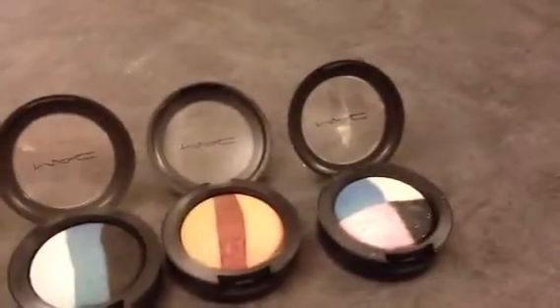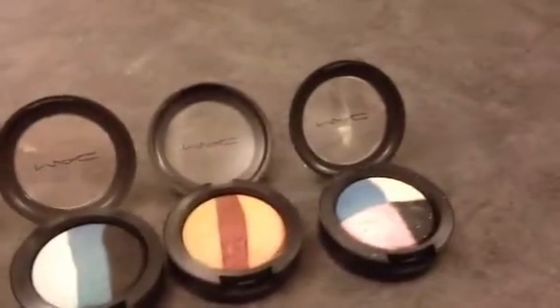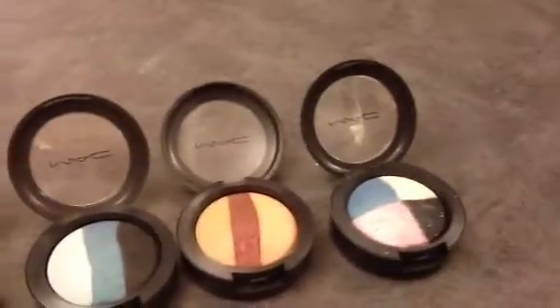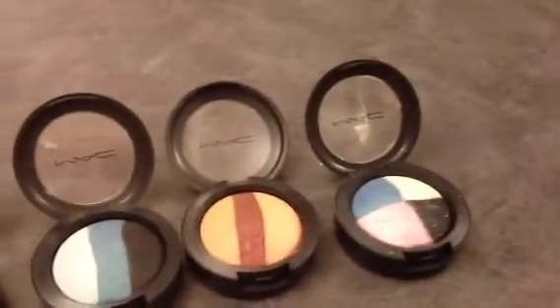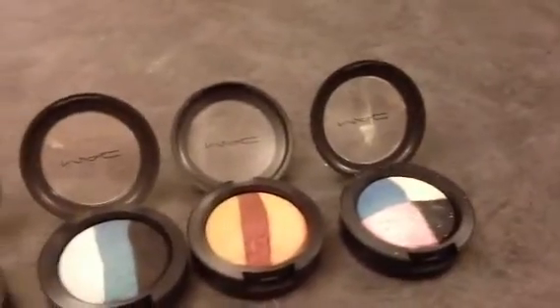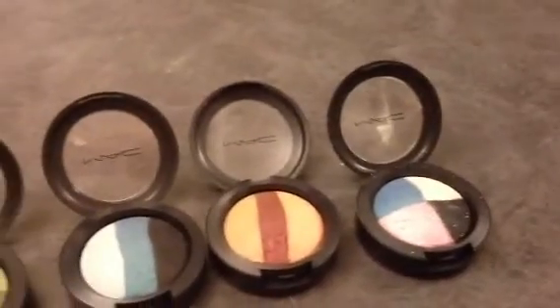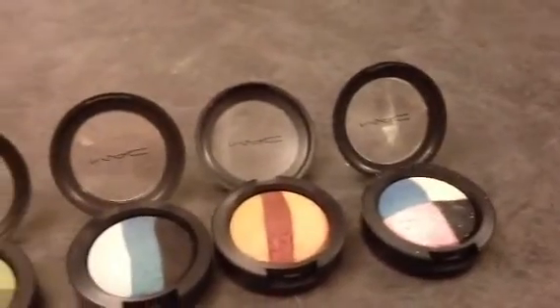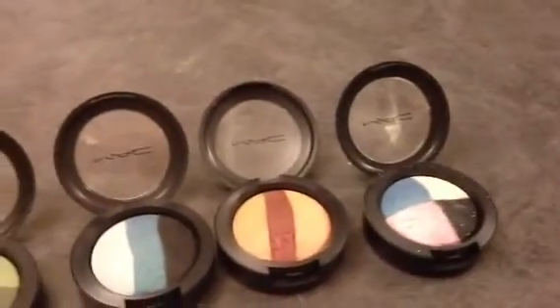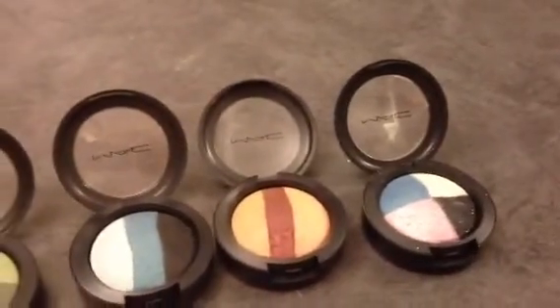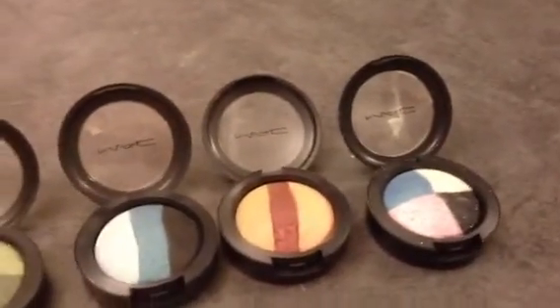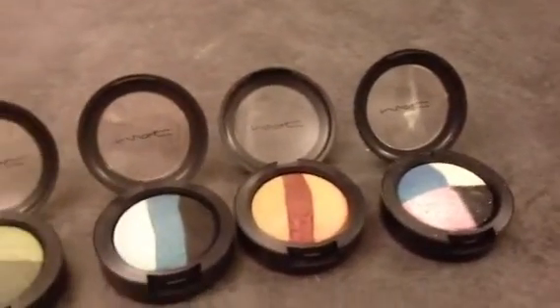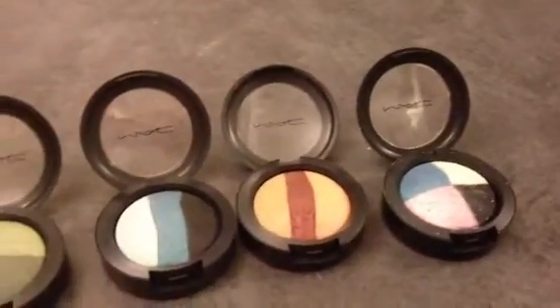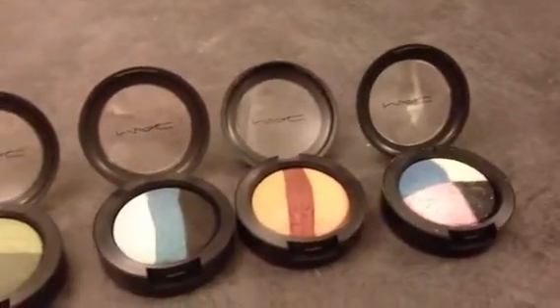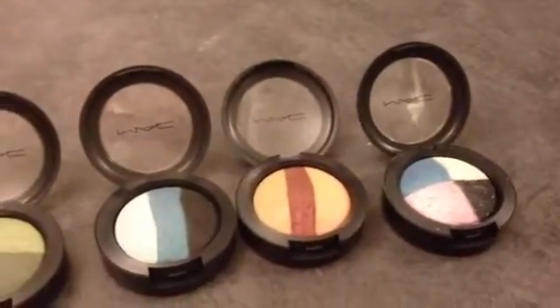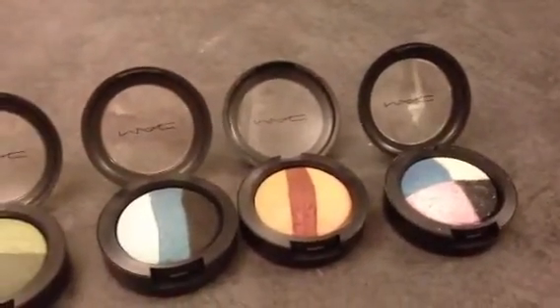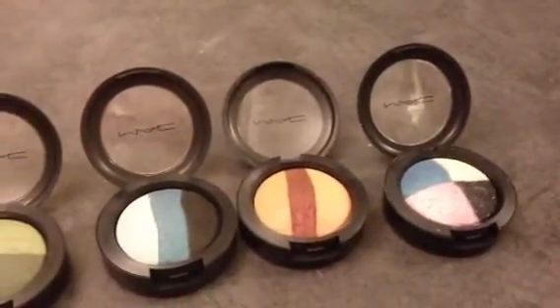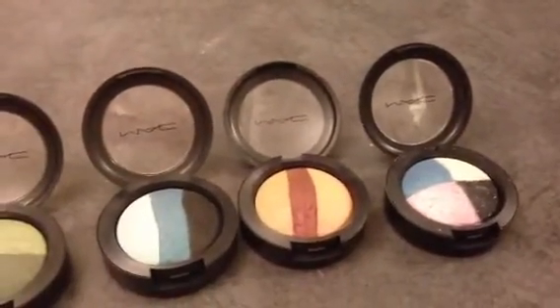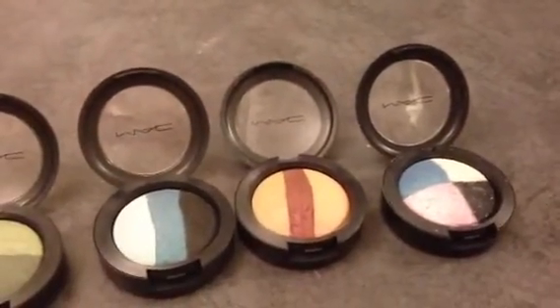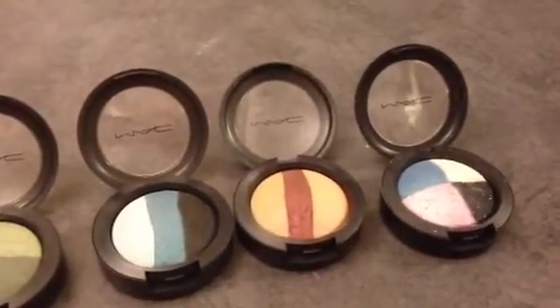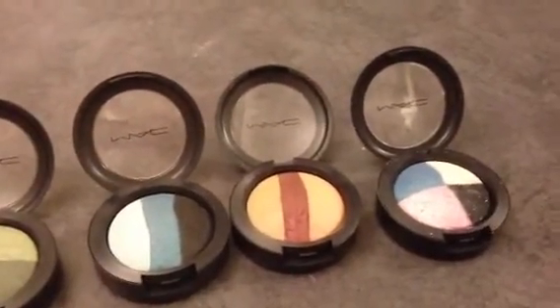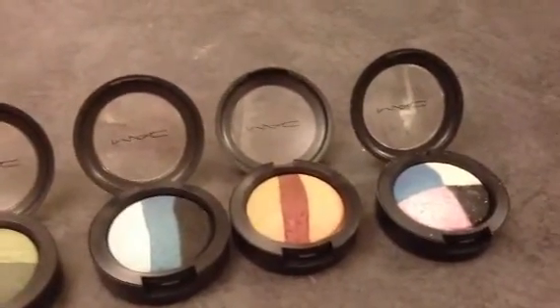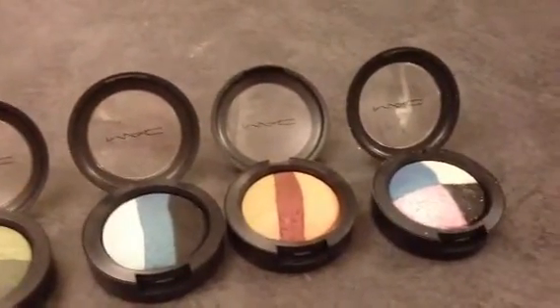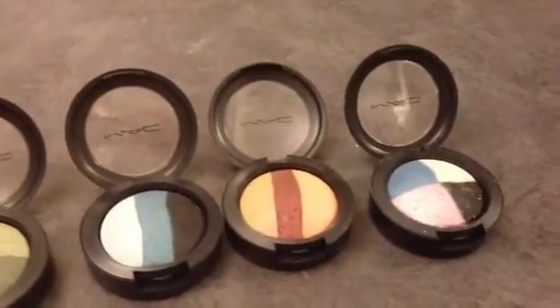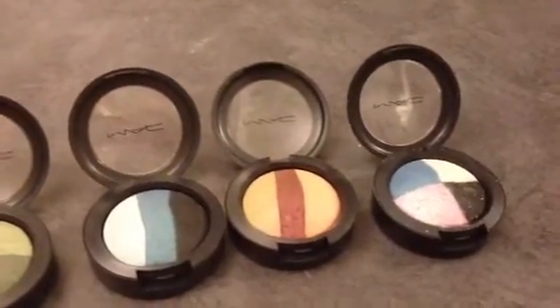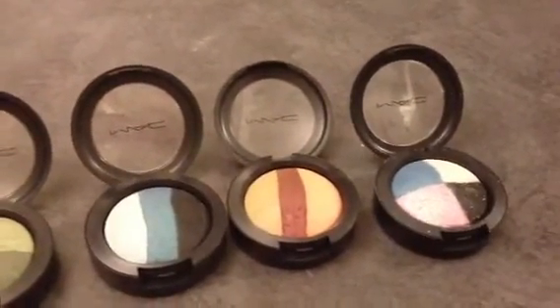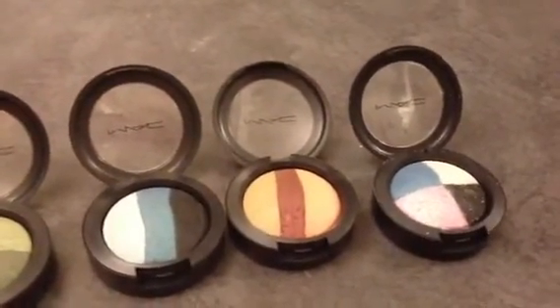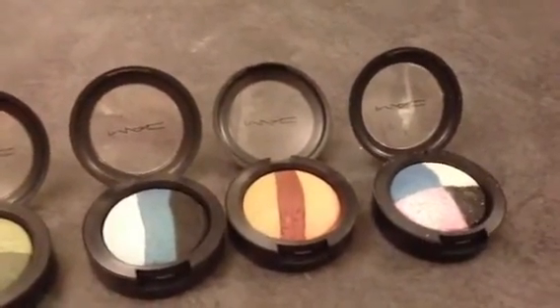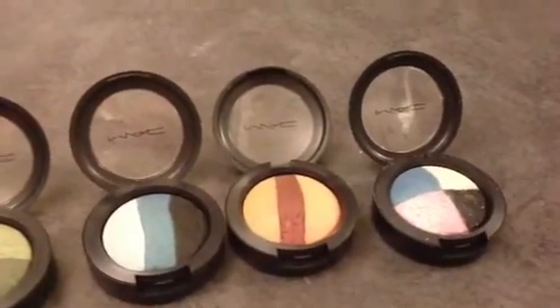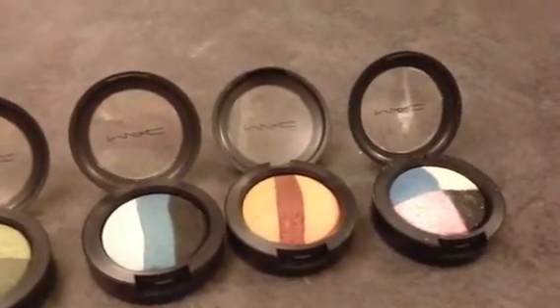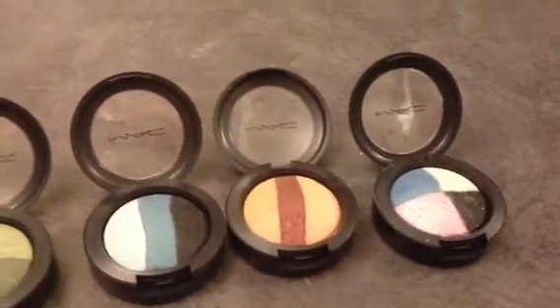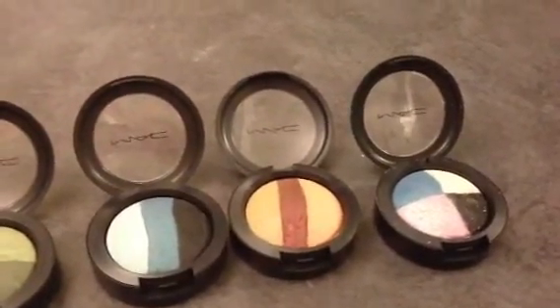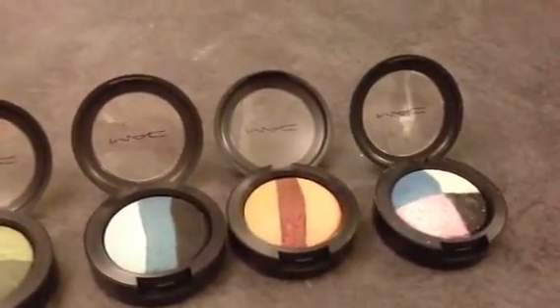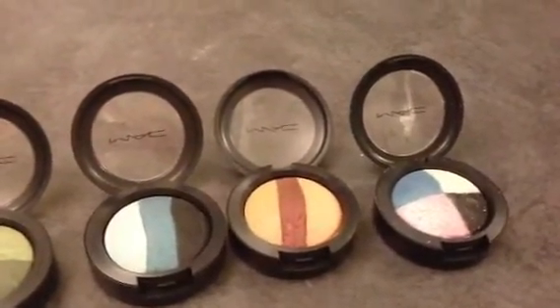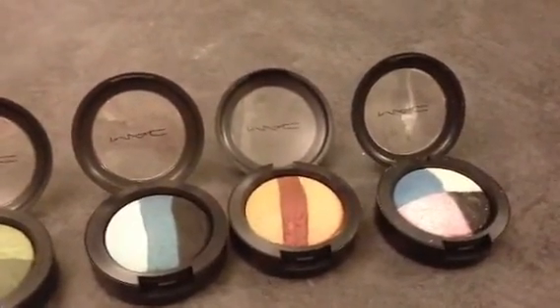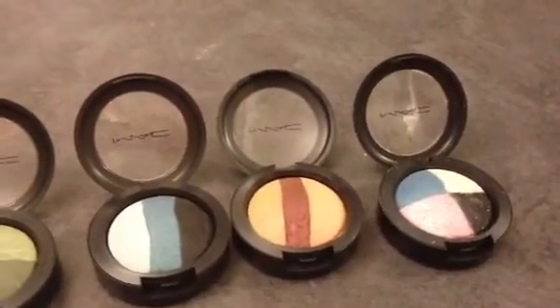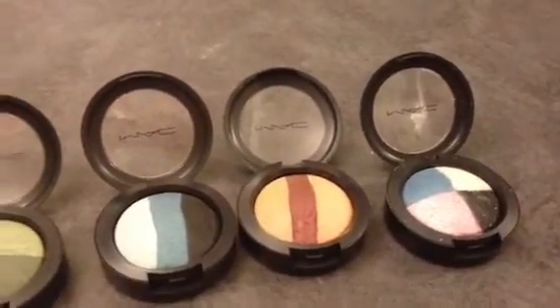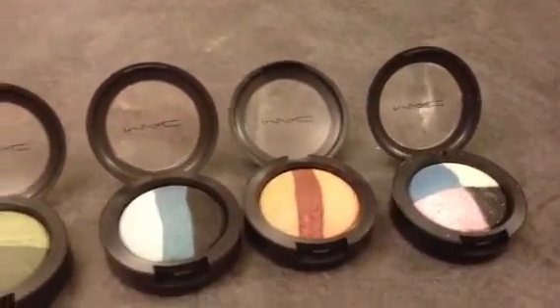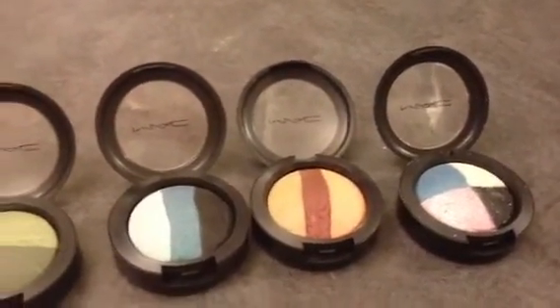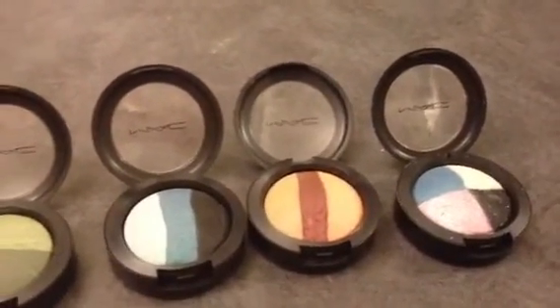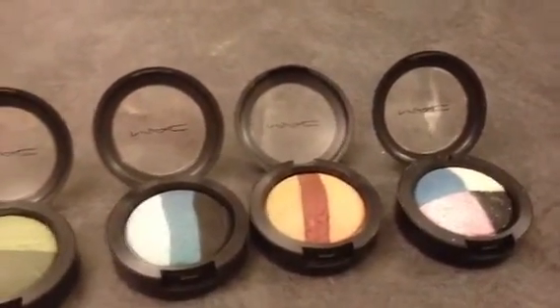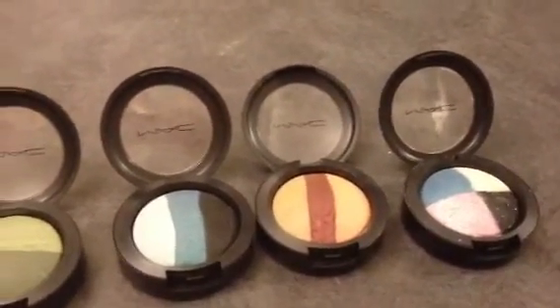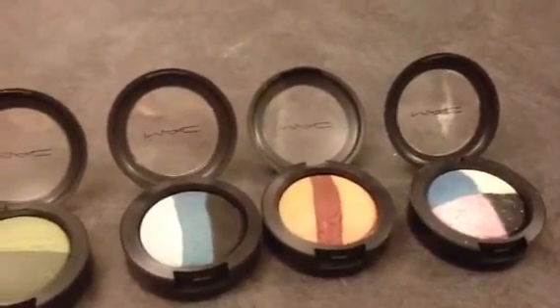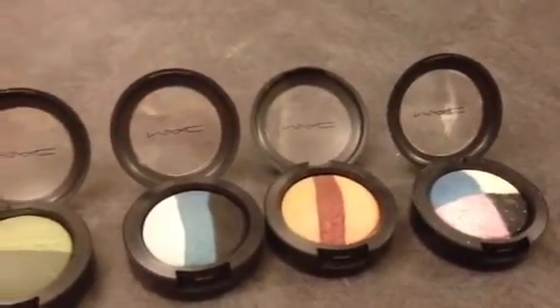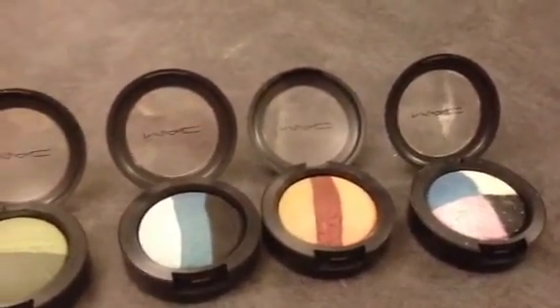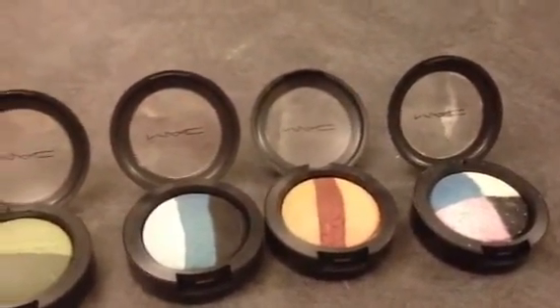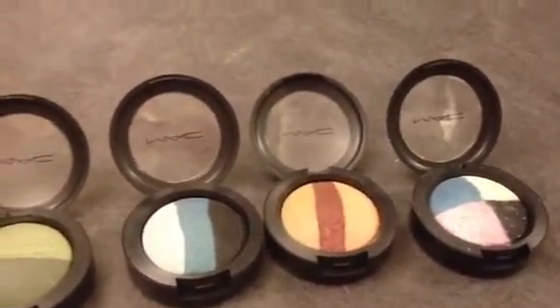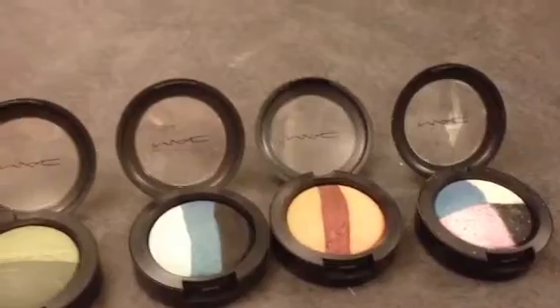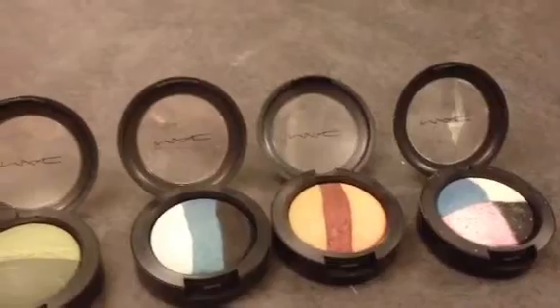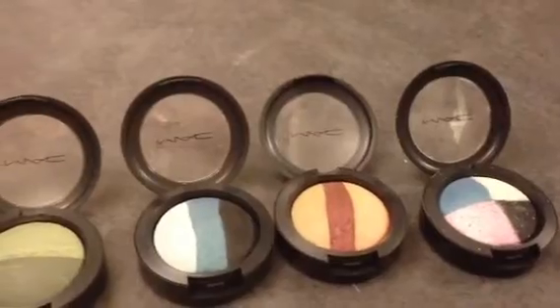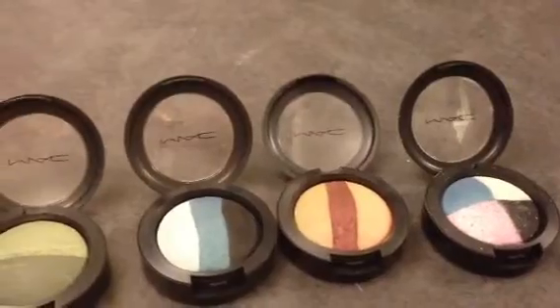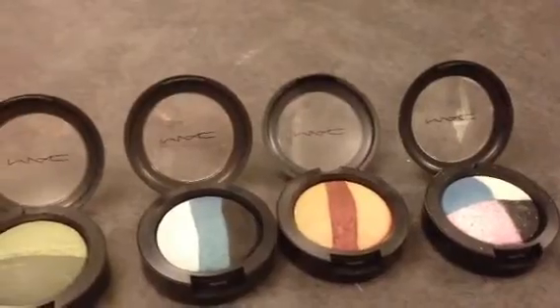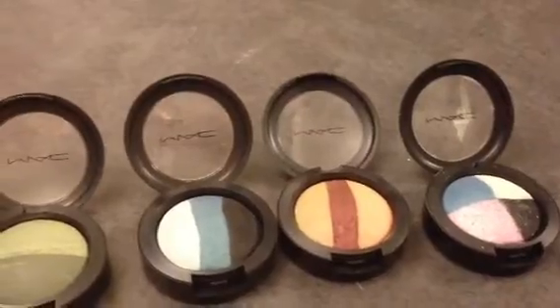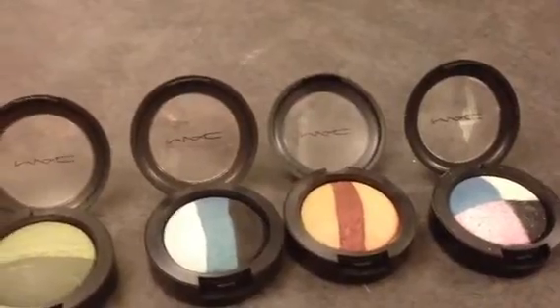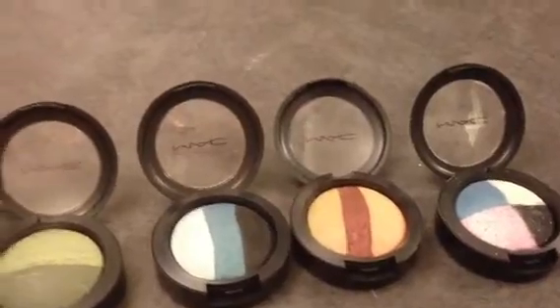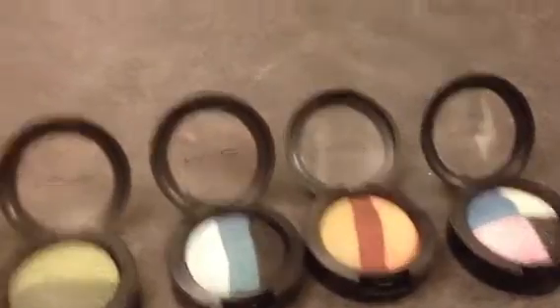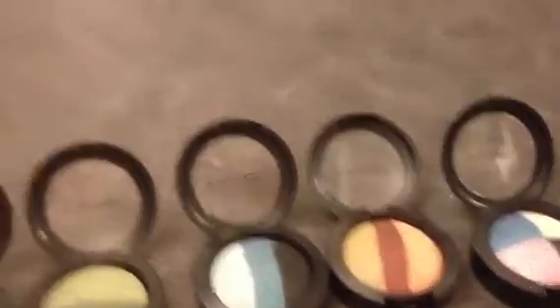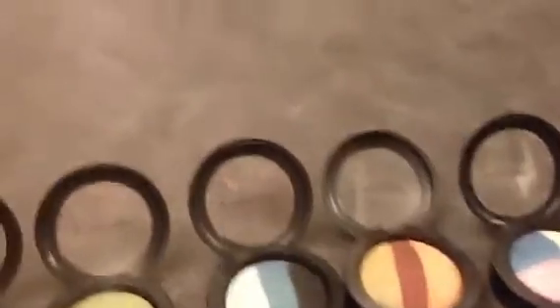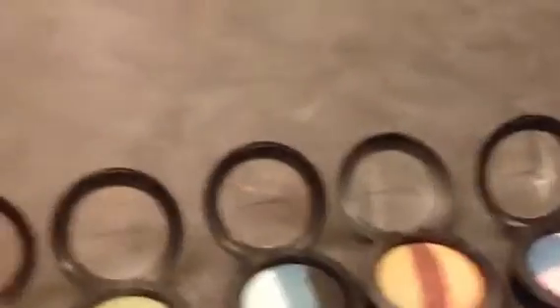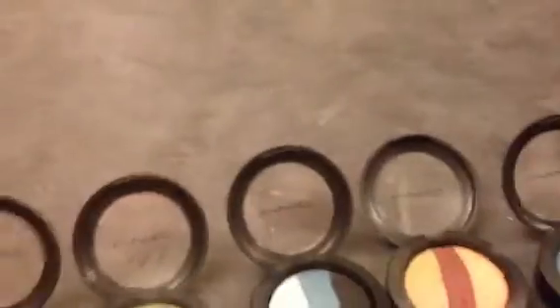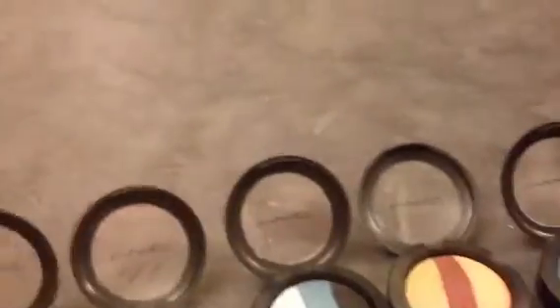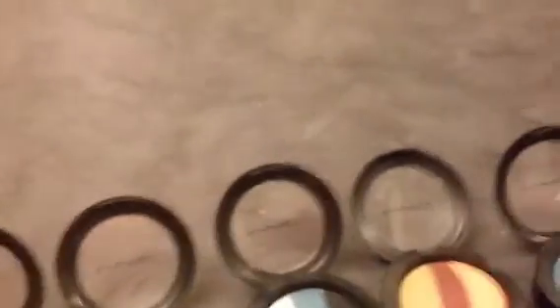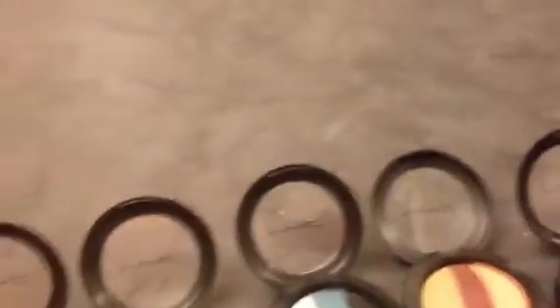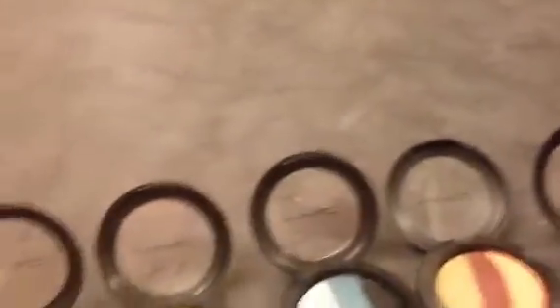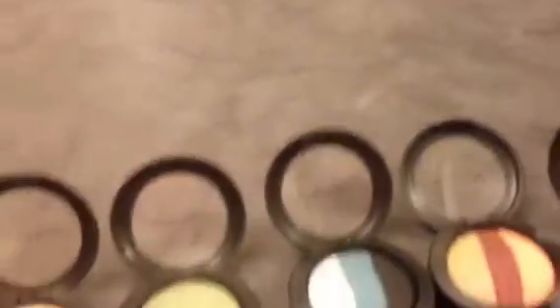If you want to see swatches or anything else like that, just let me know. I hope you have a good night. Bye bye.